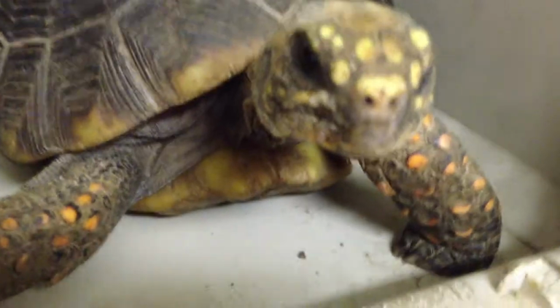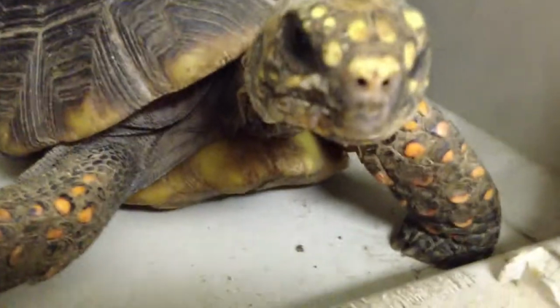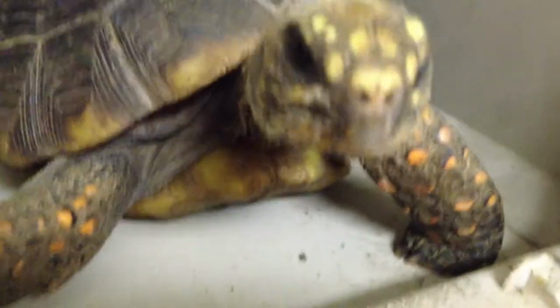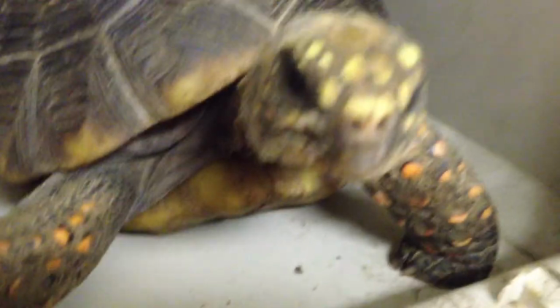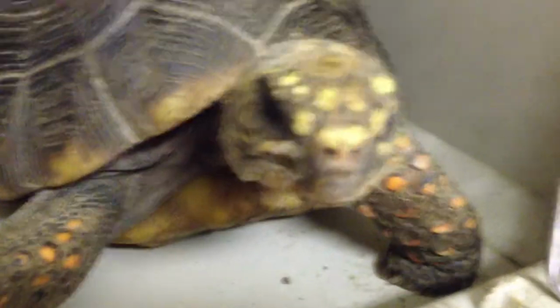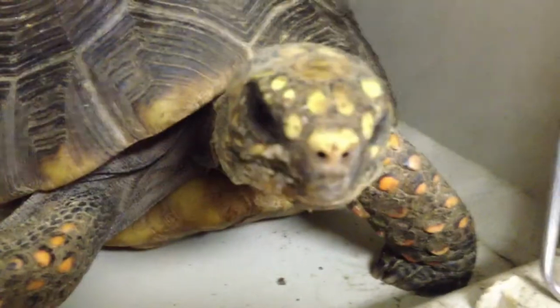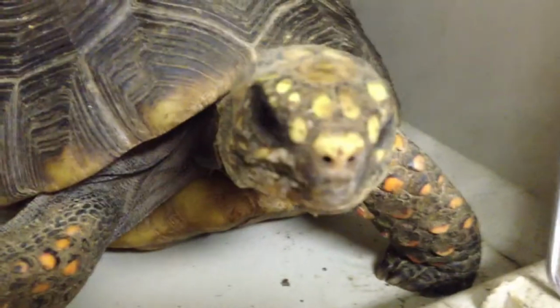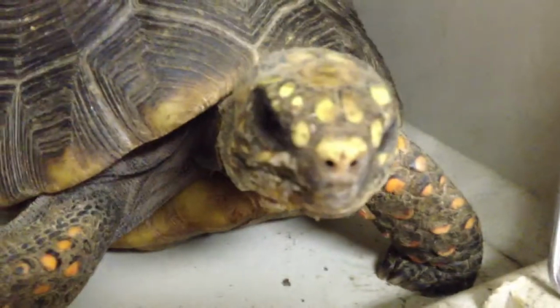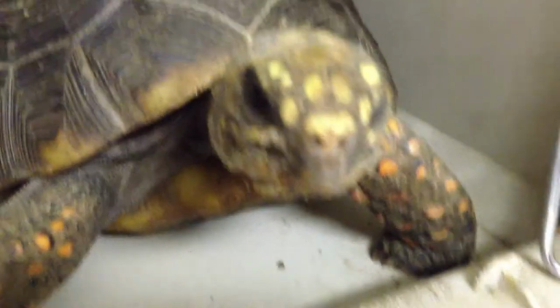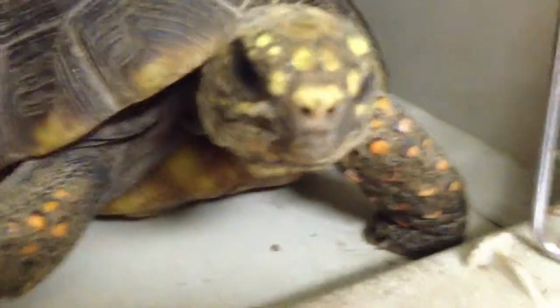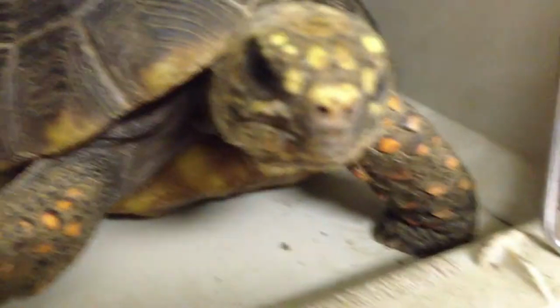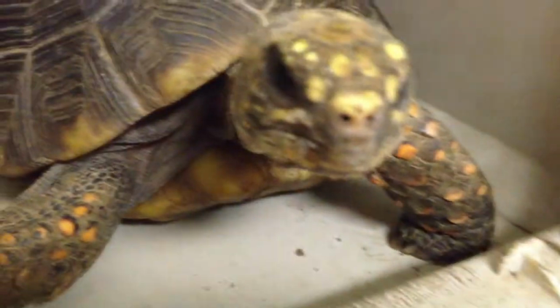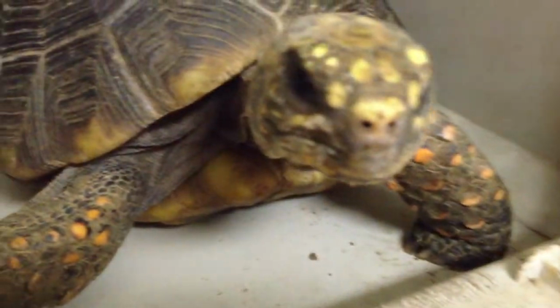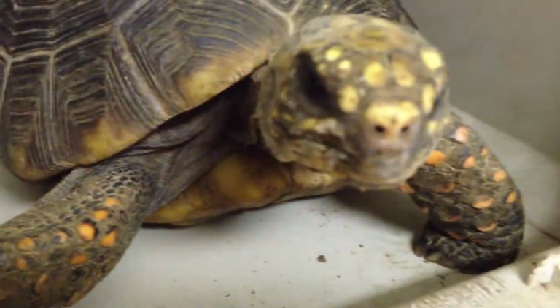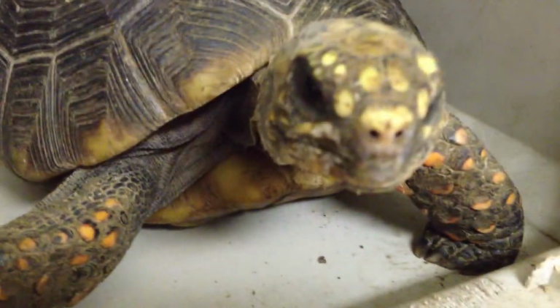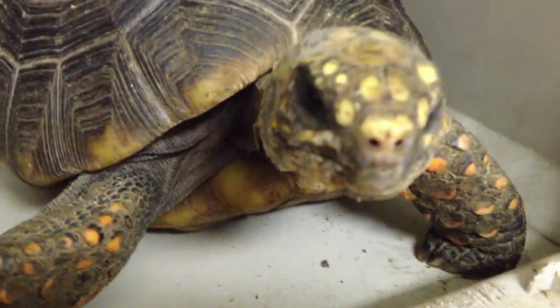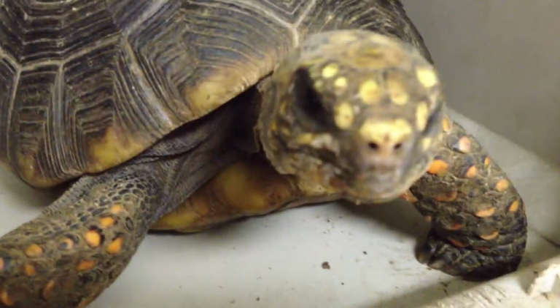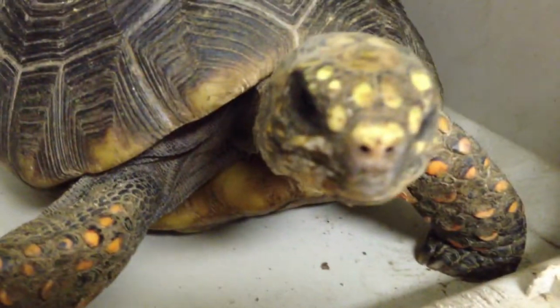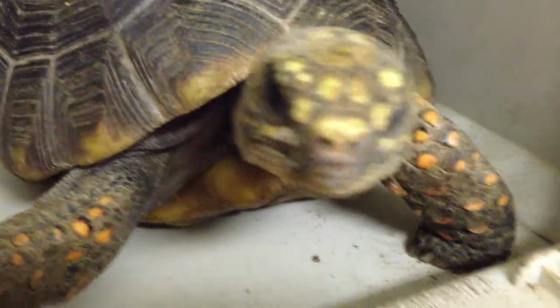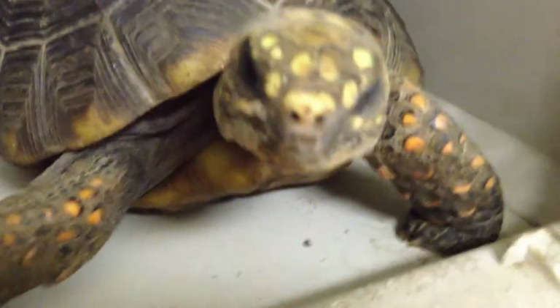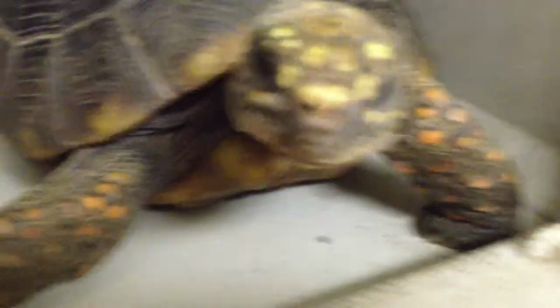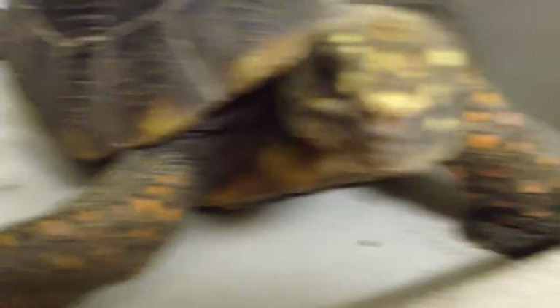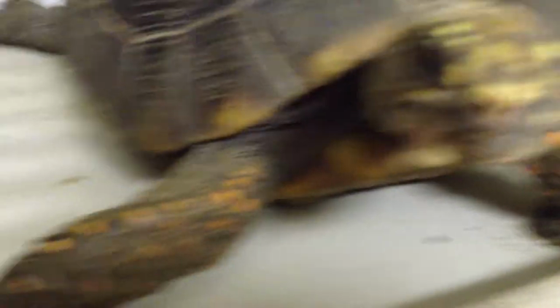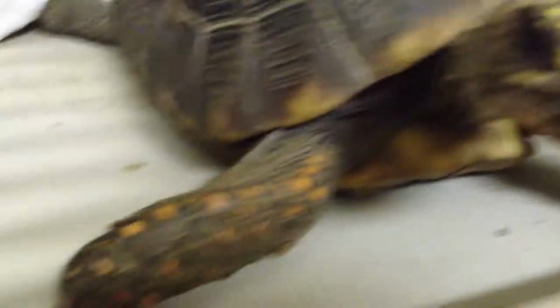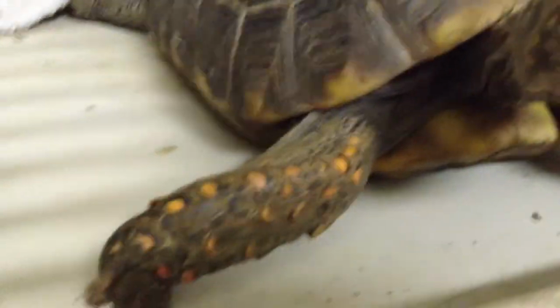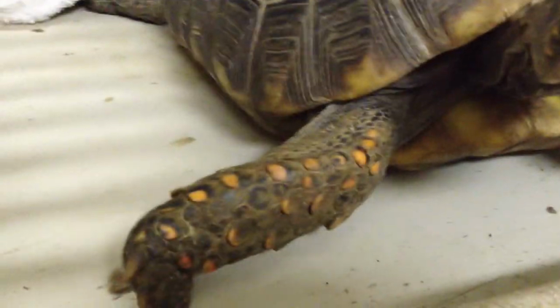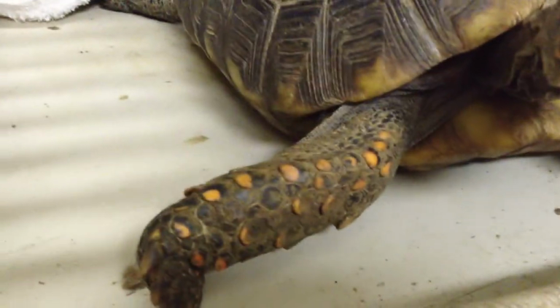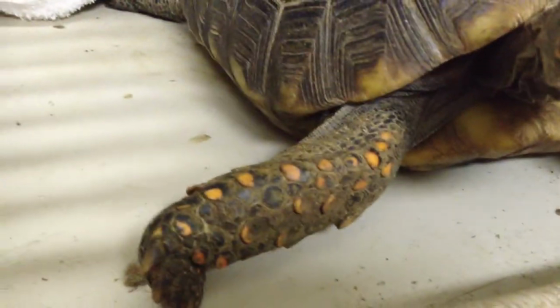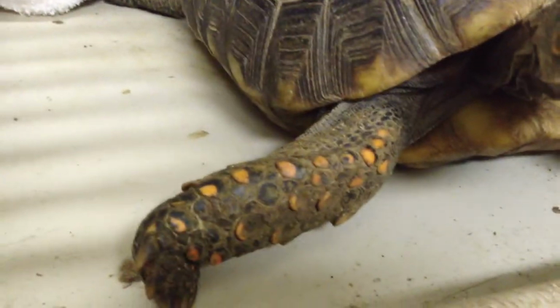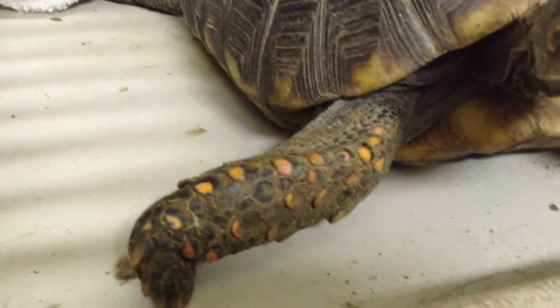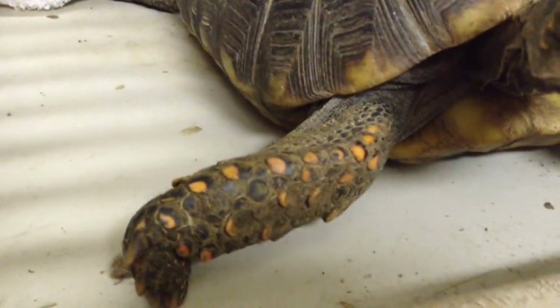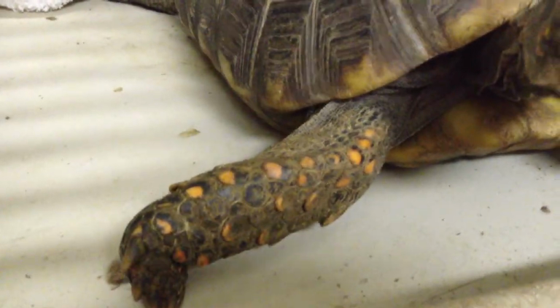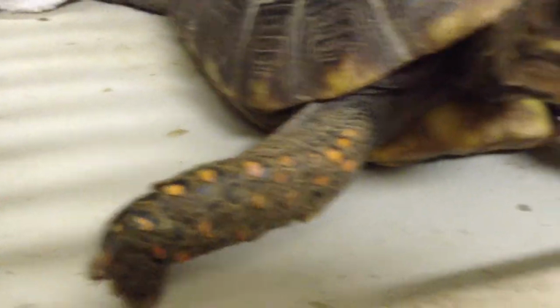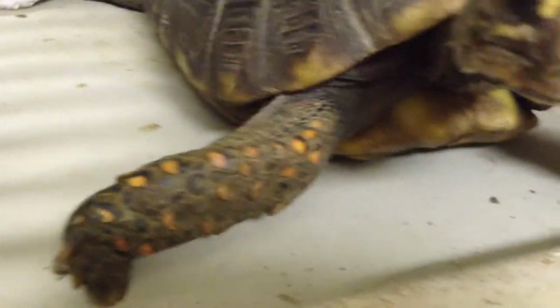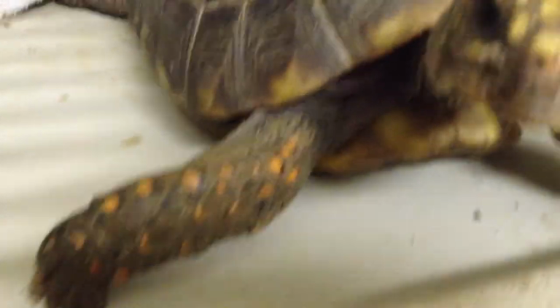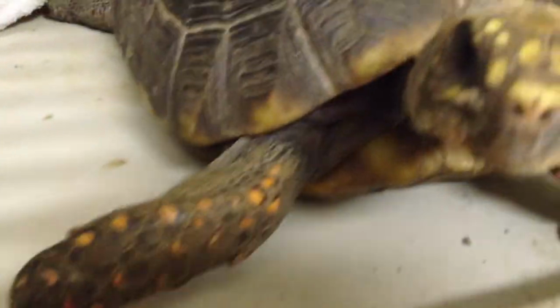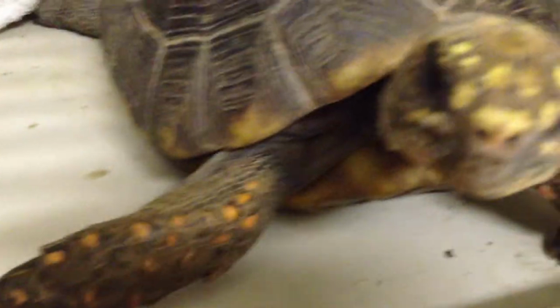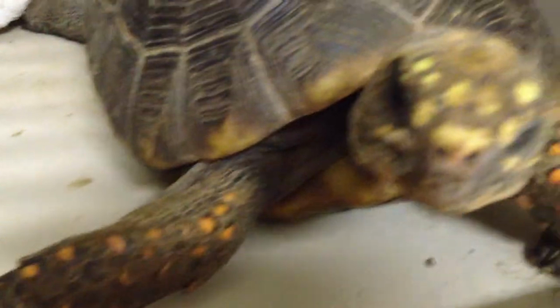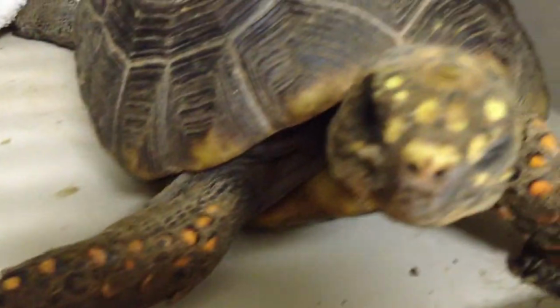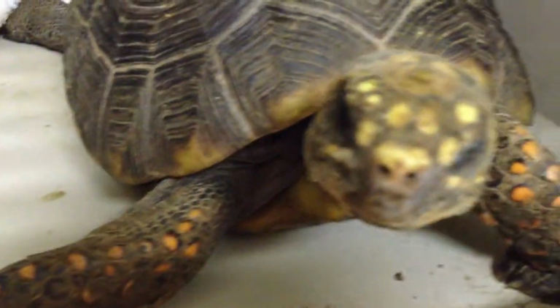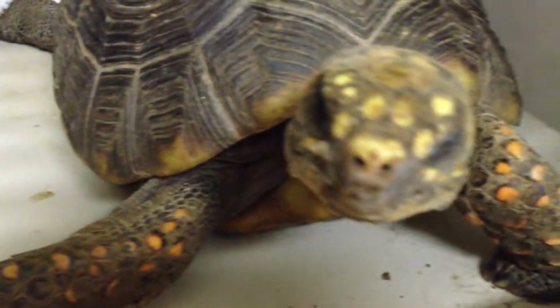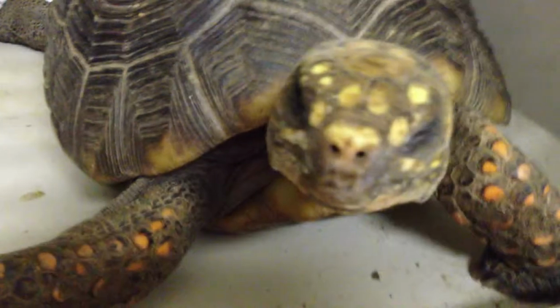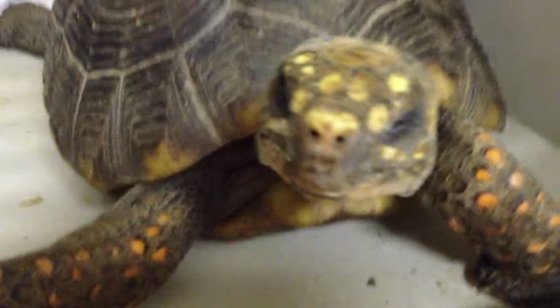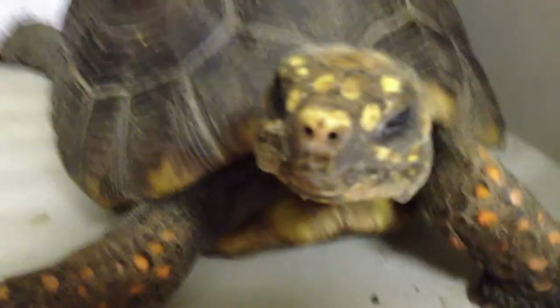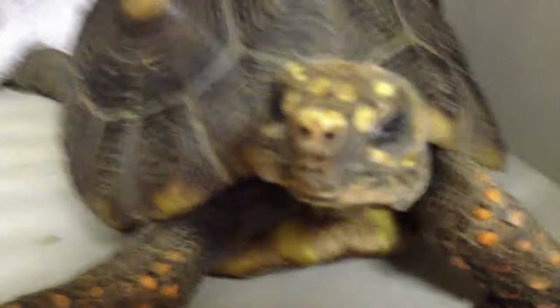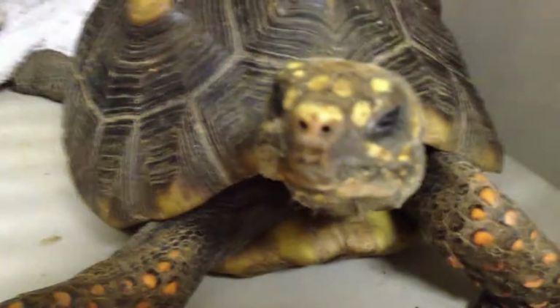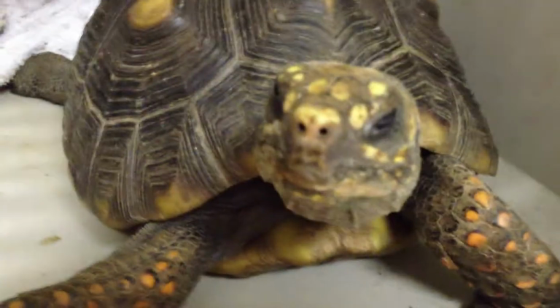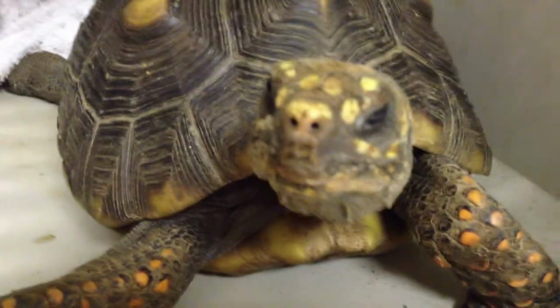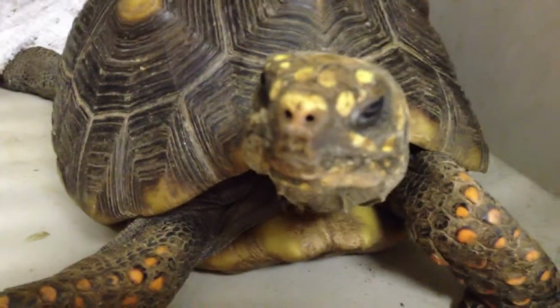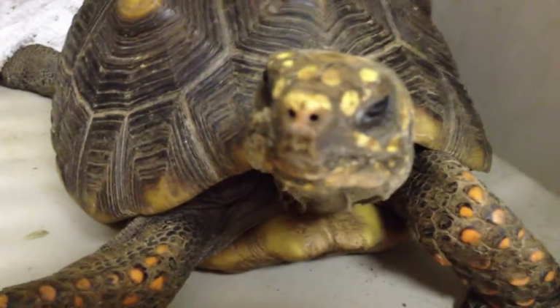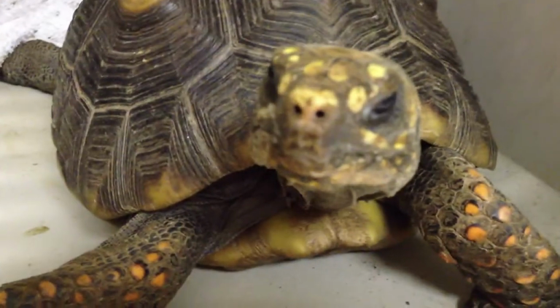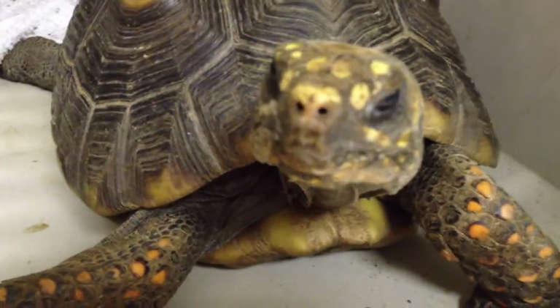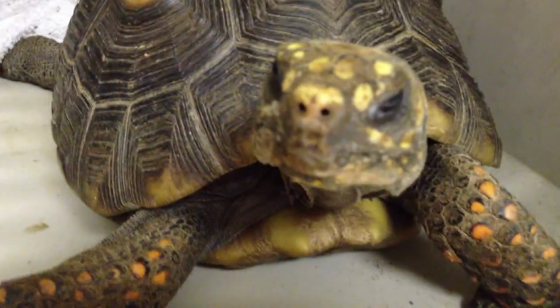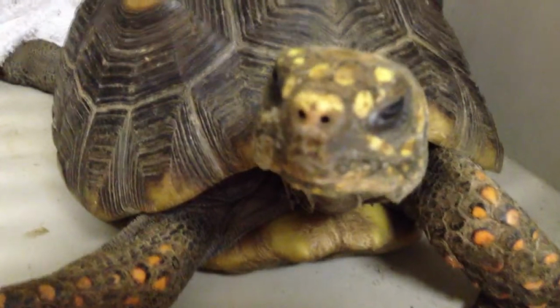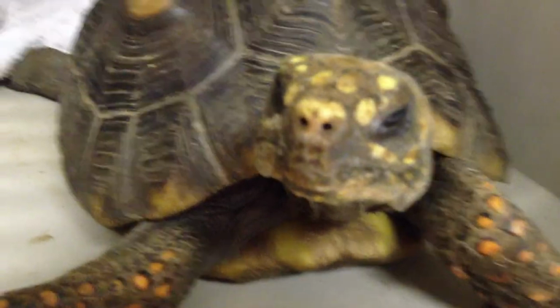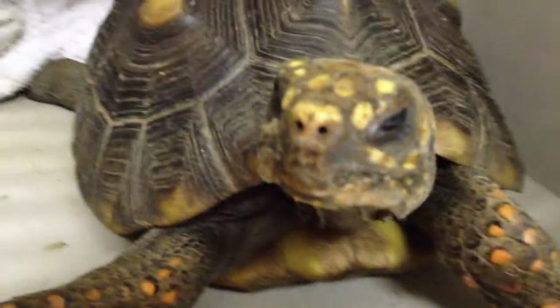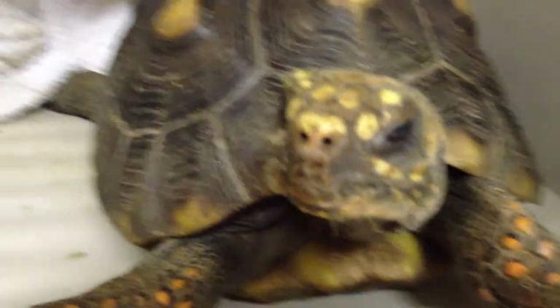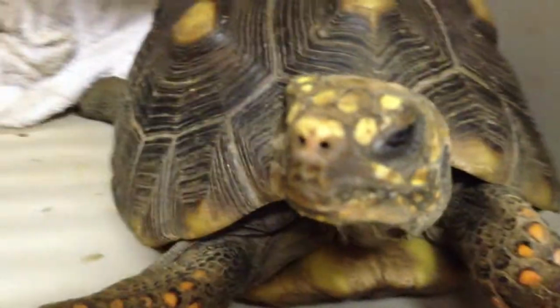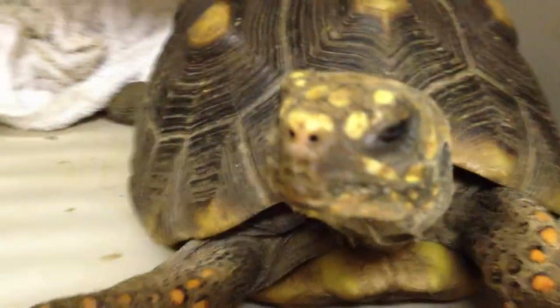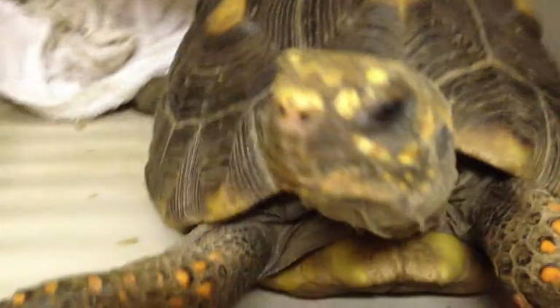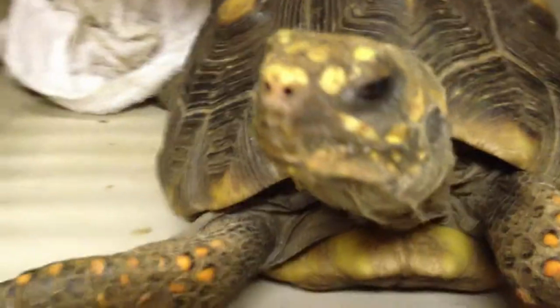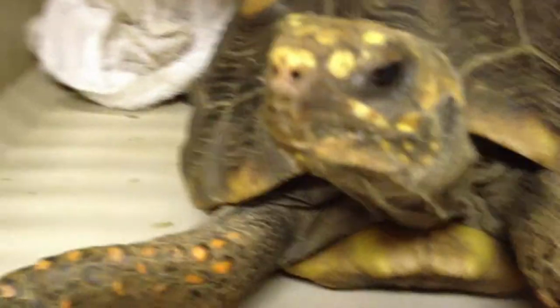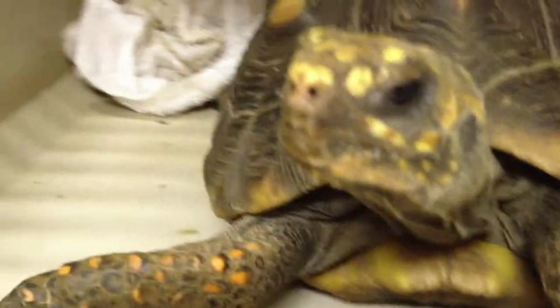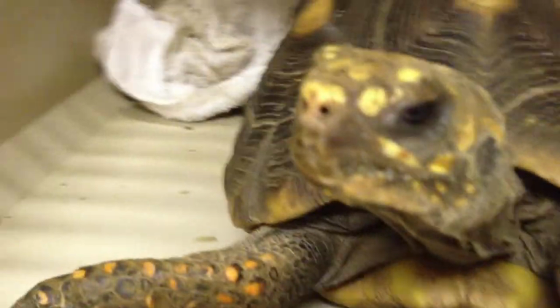You get a decent size — can weigh 30, 40 pounds full-grown. The males have a really cool waist on them.